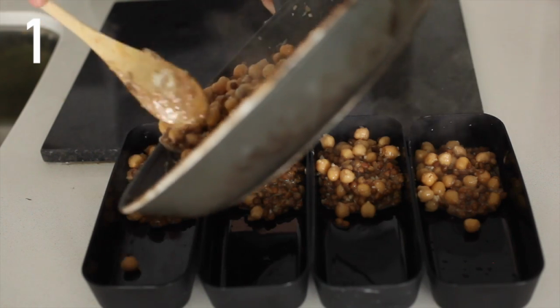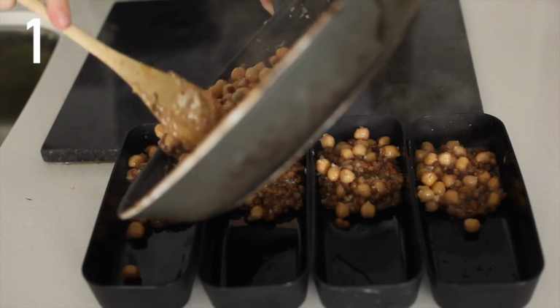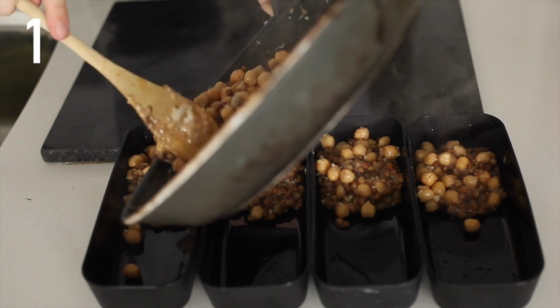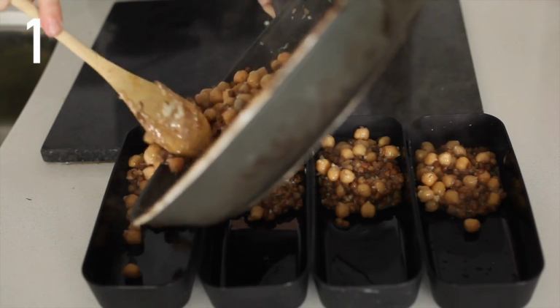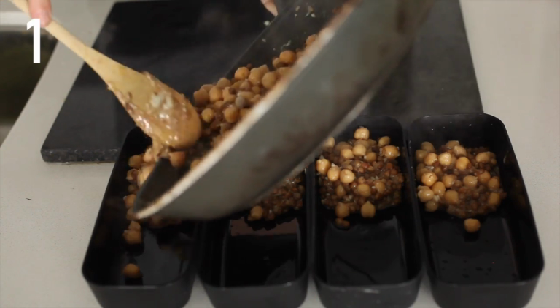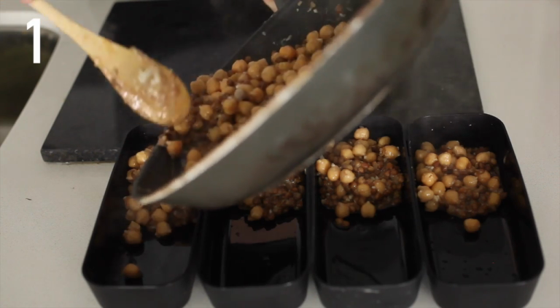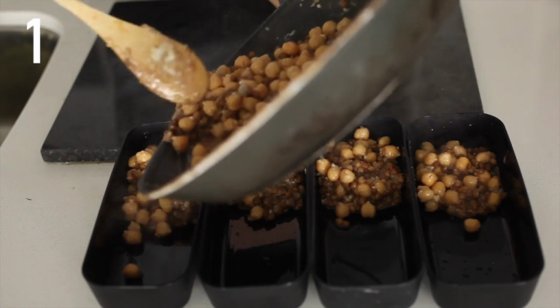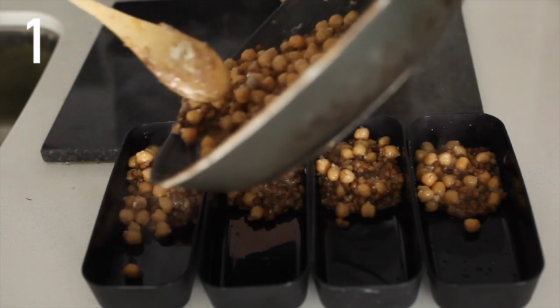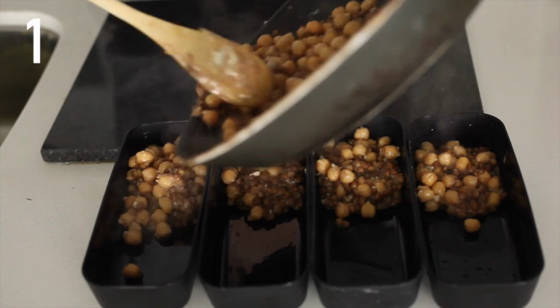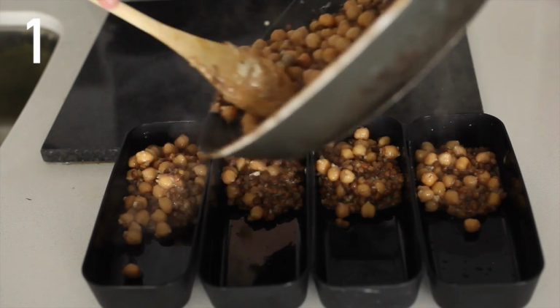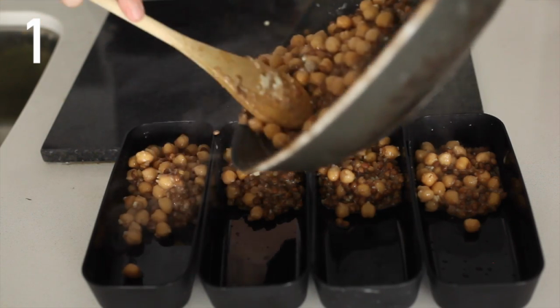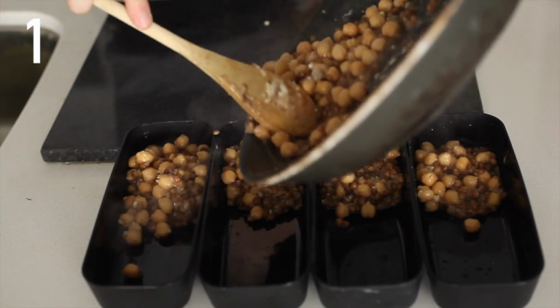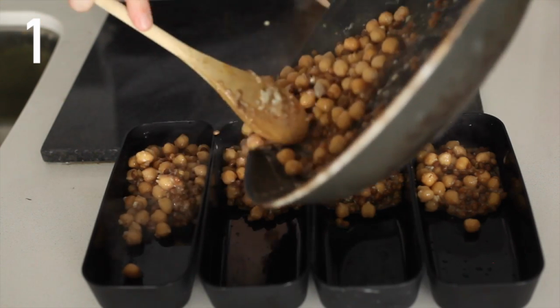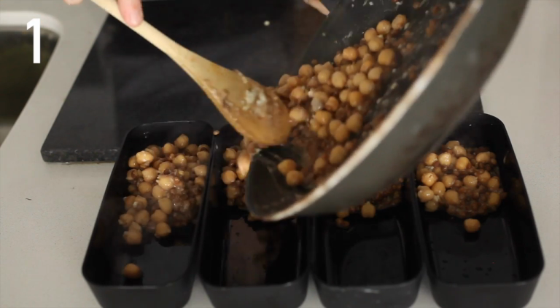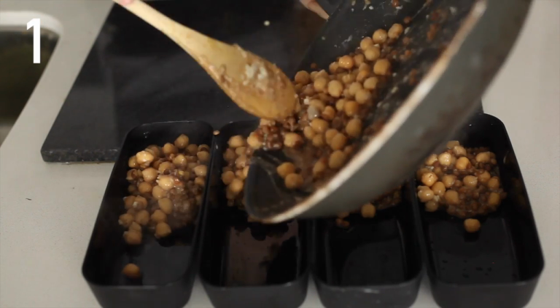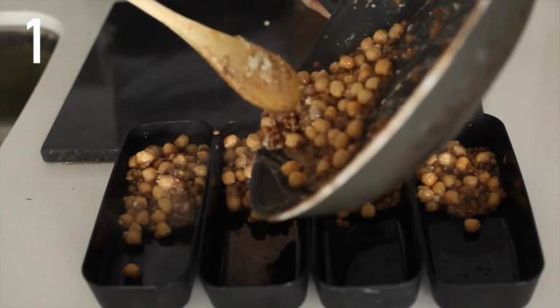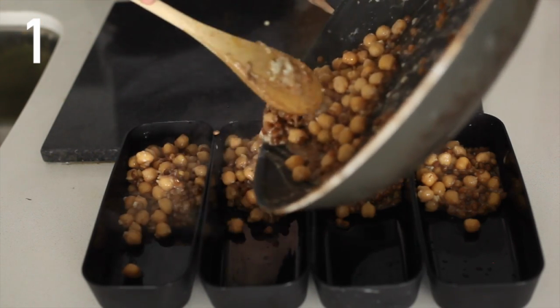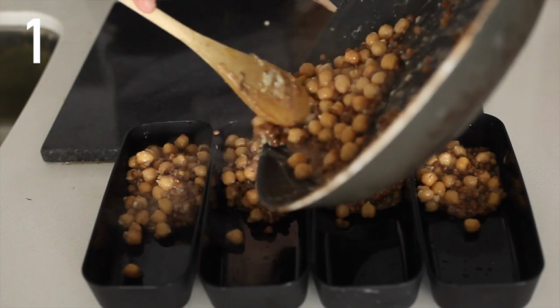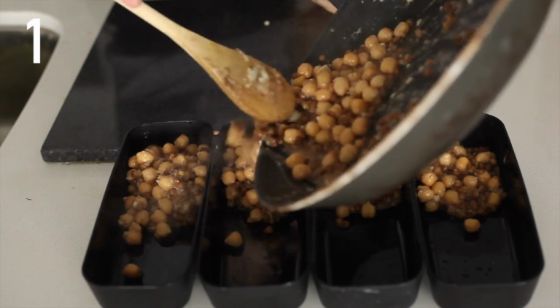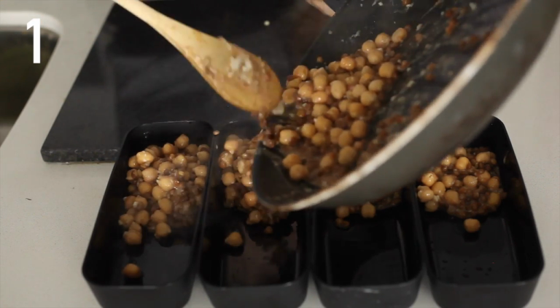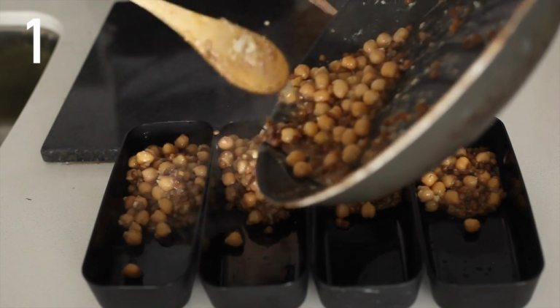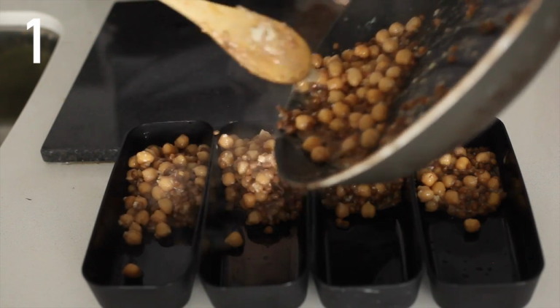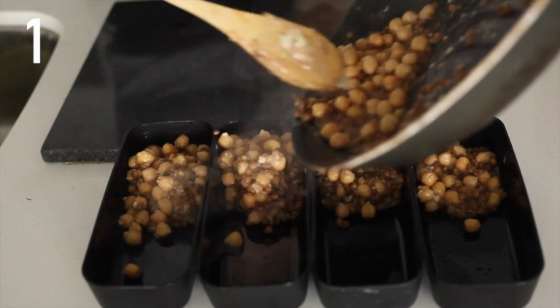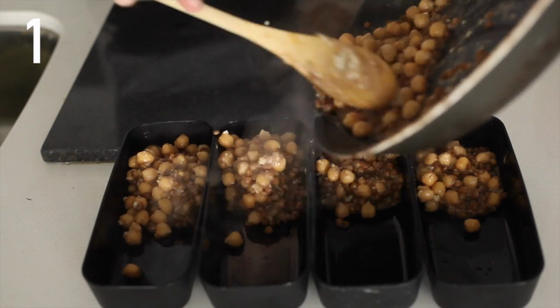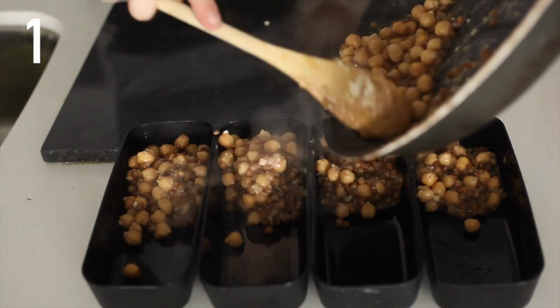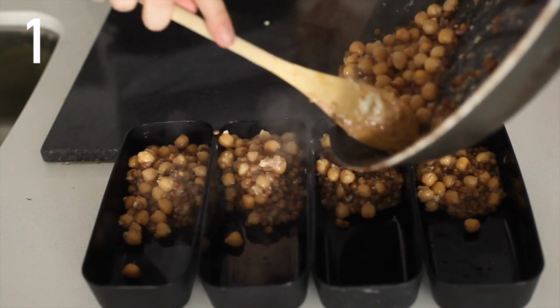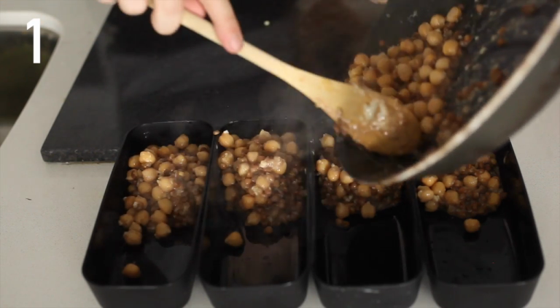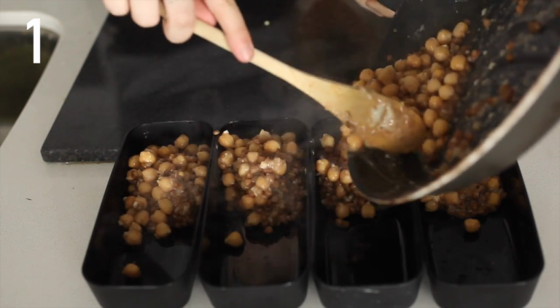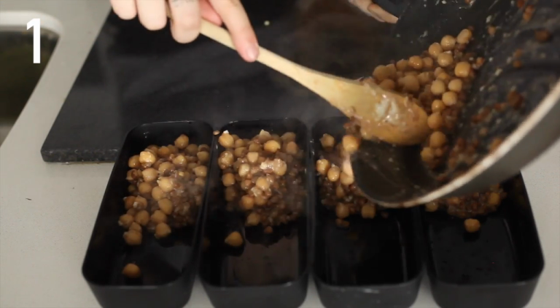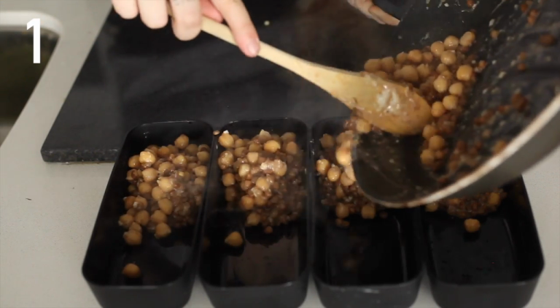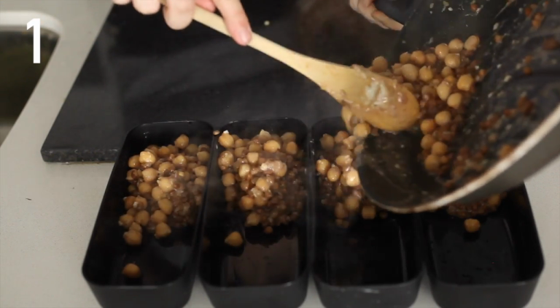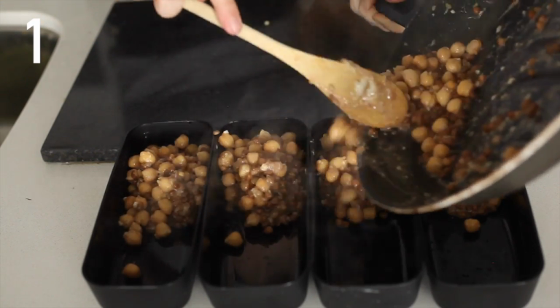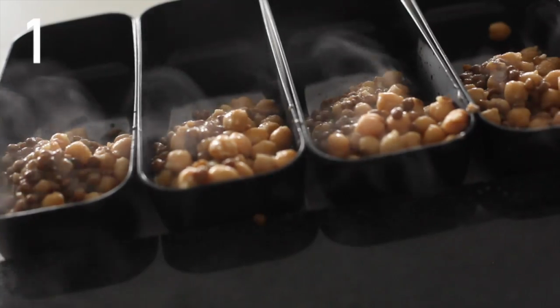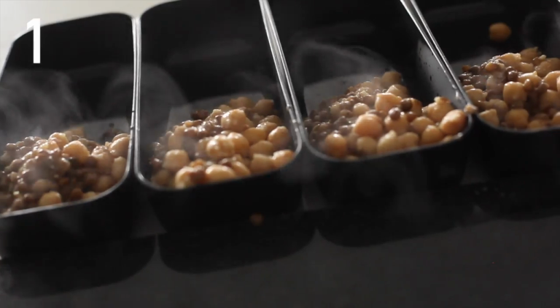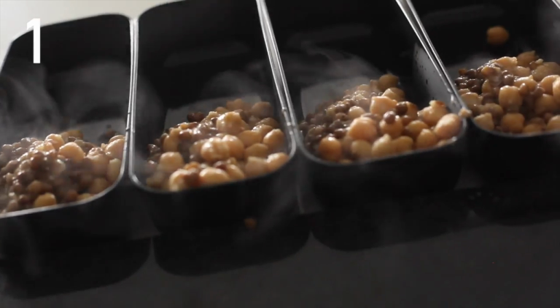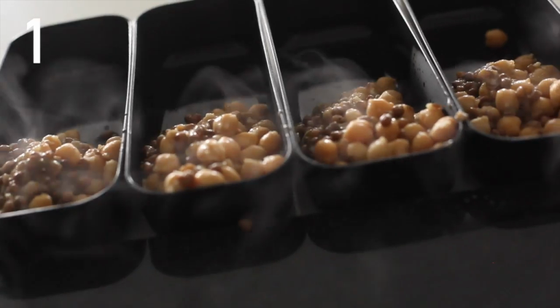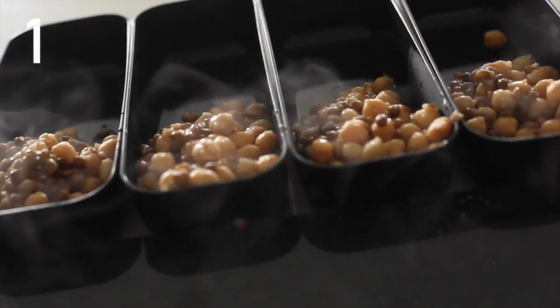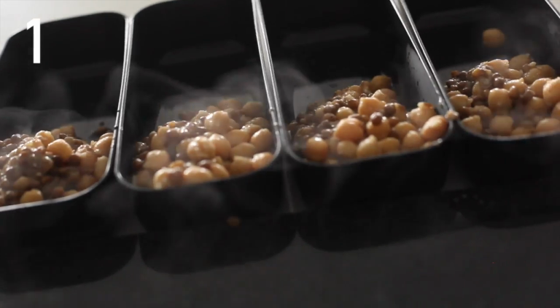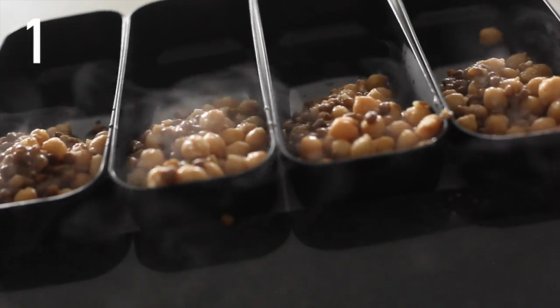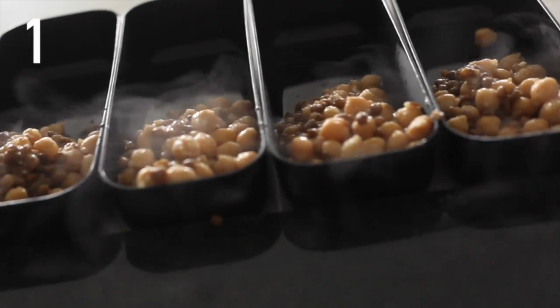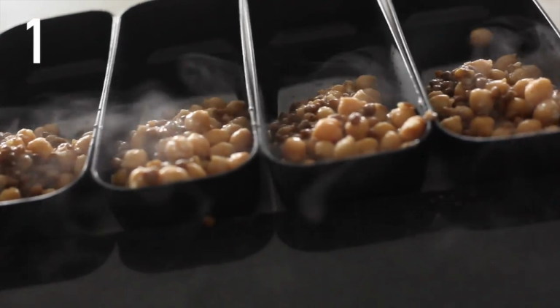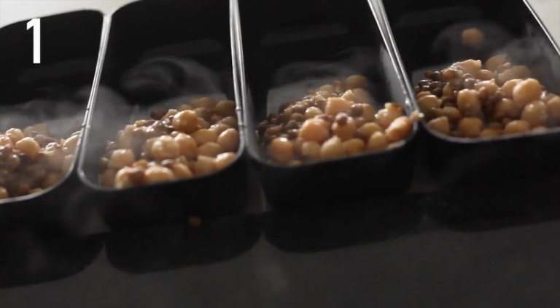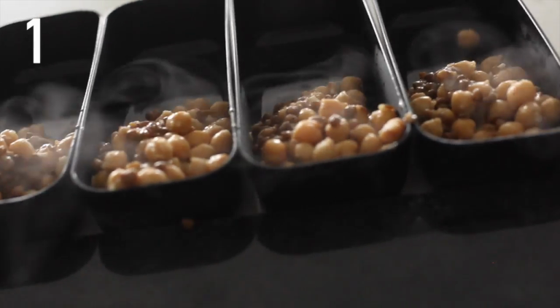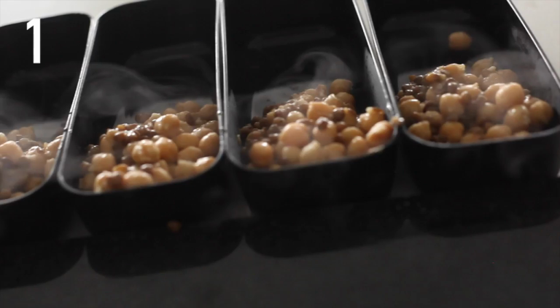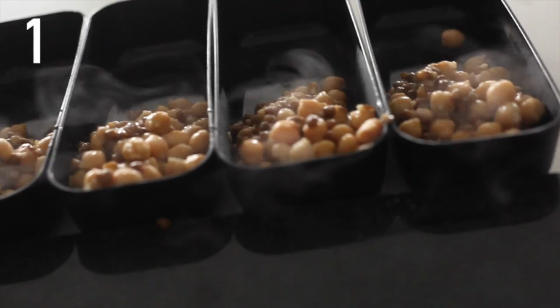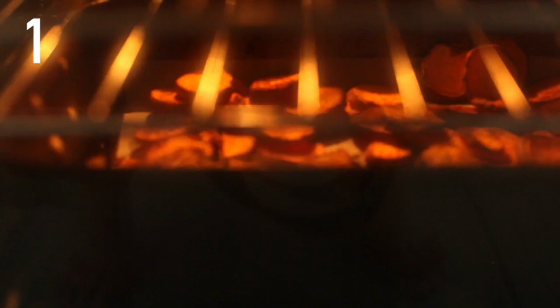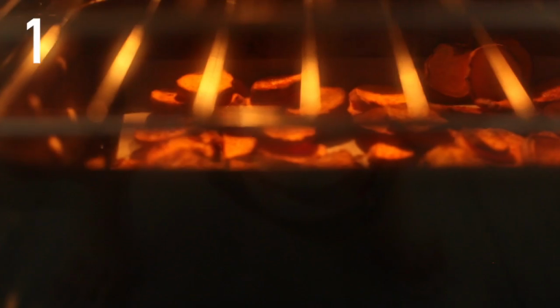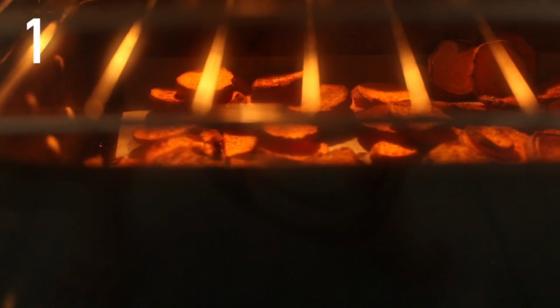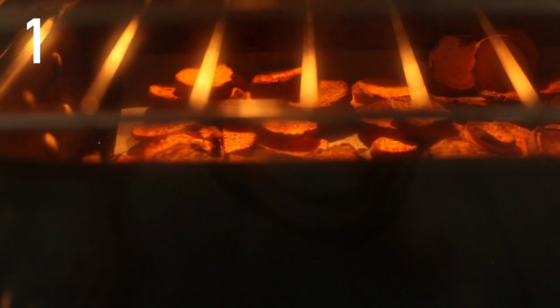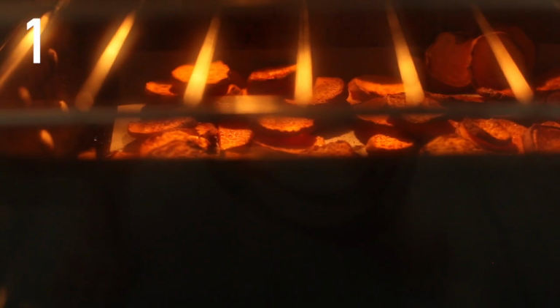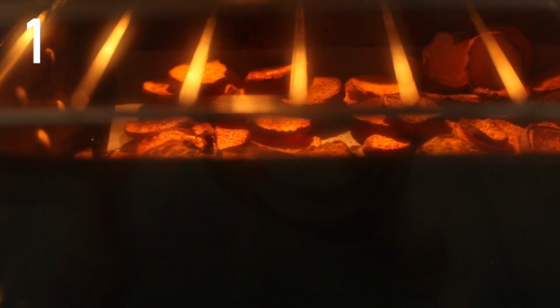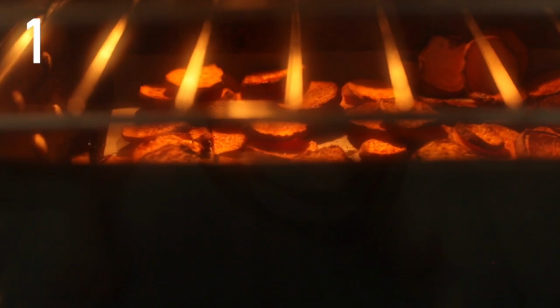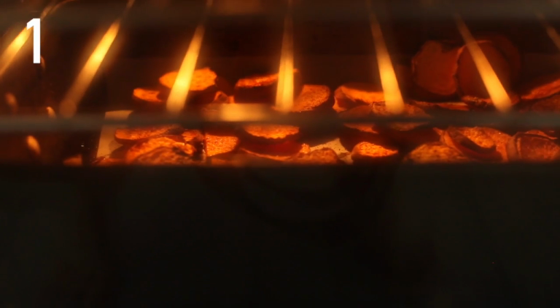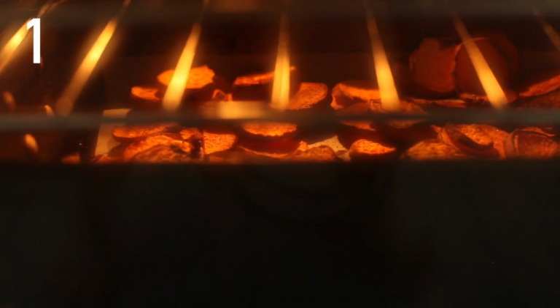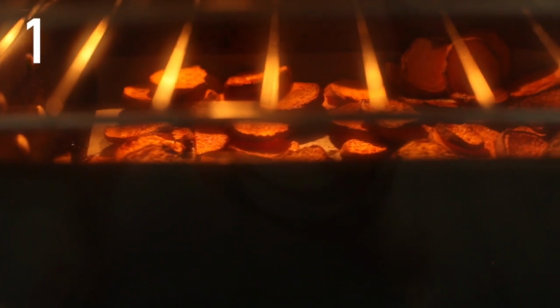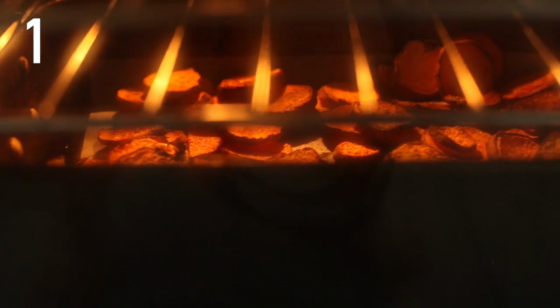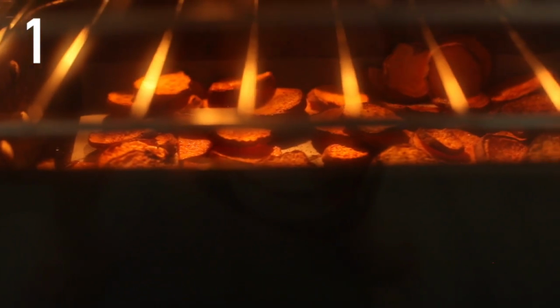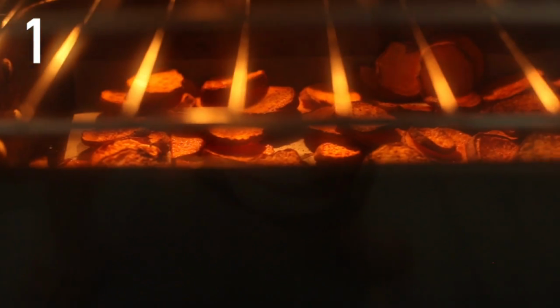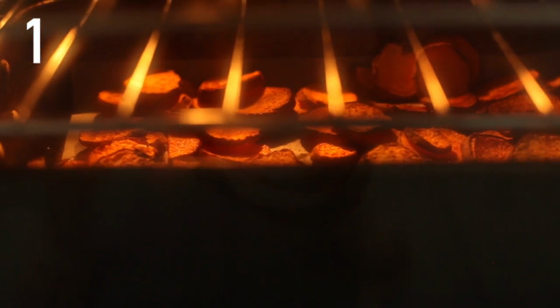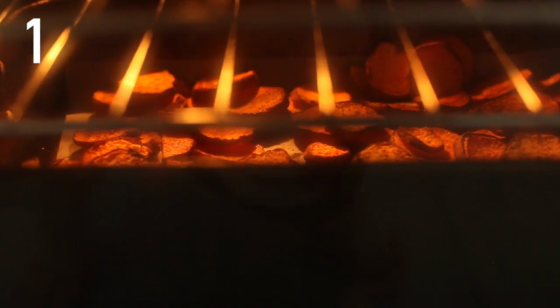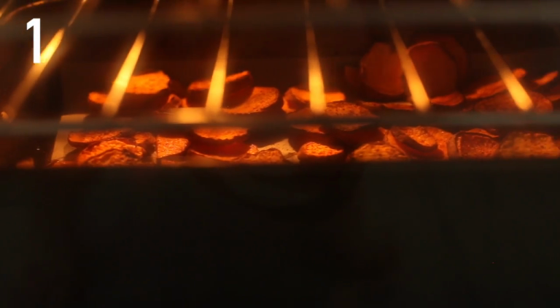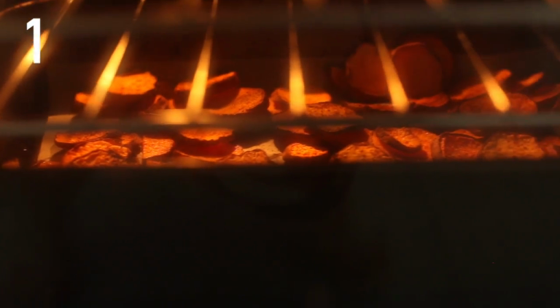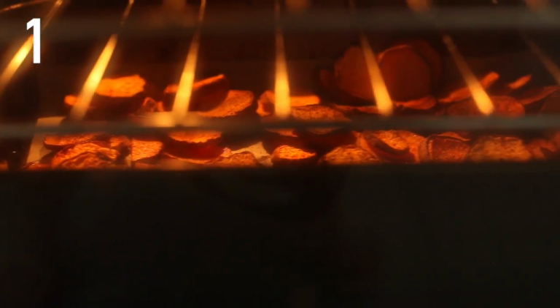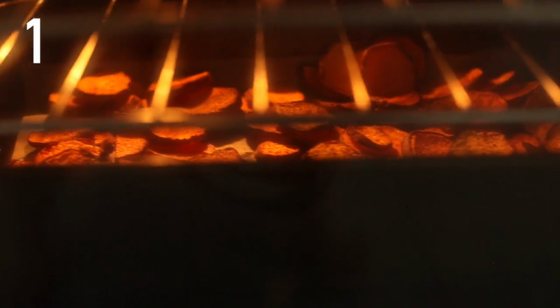So it's going to be the chickpeas, the lentils, the sweet potatoes and spinach. There are my sweet potatoes — flip them over.